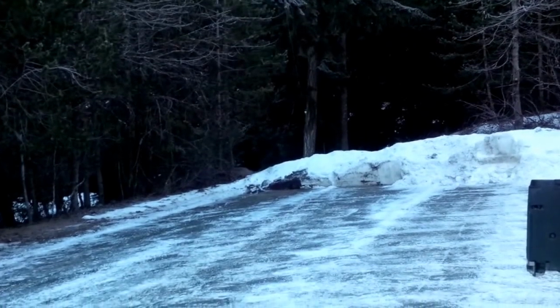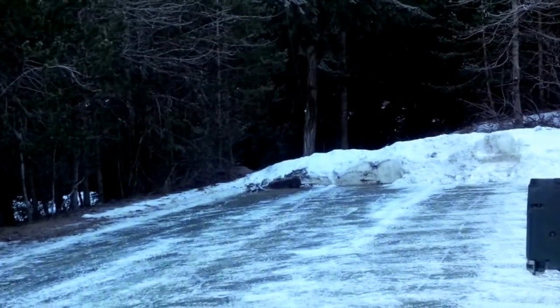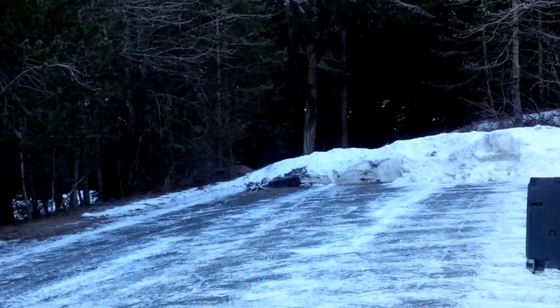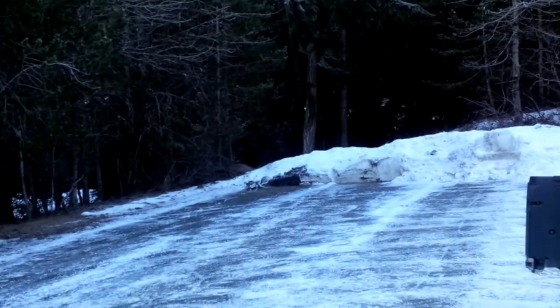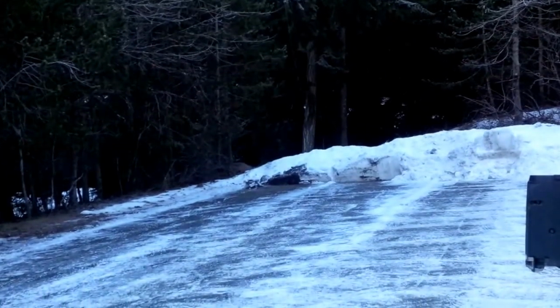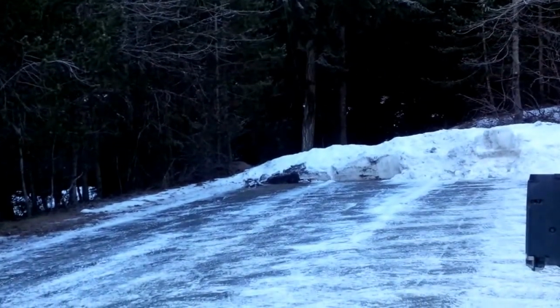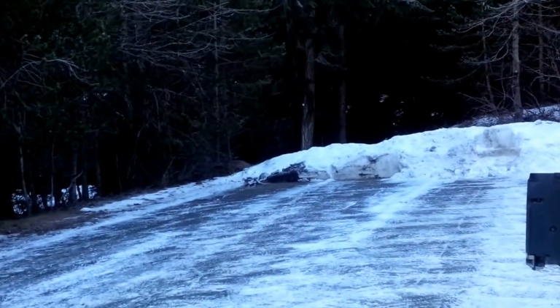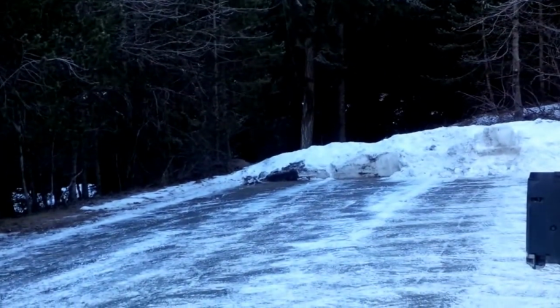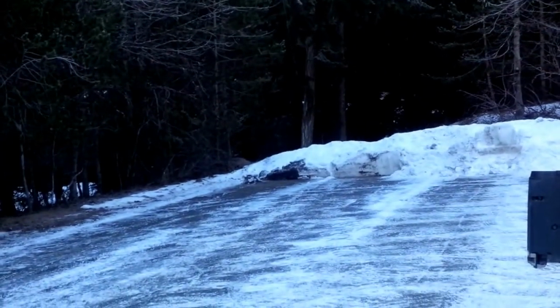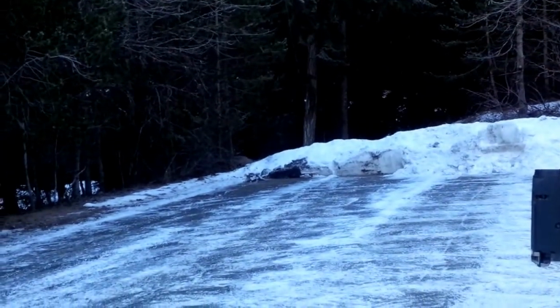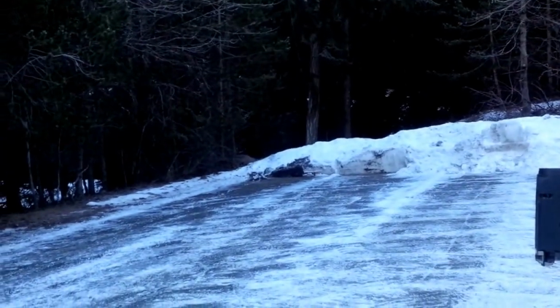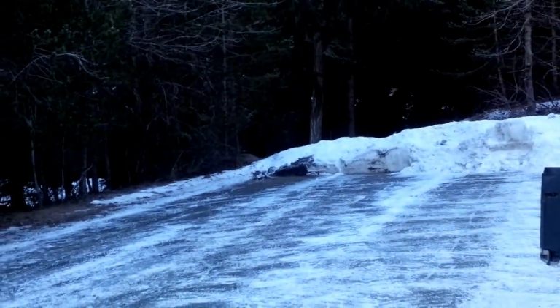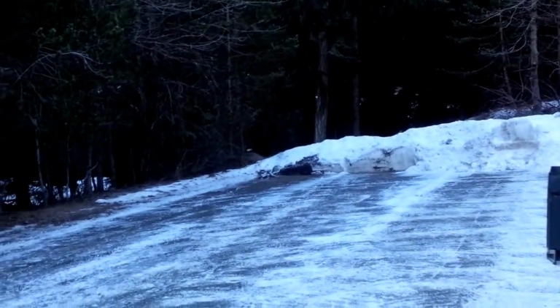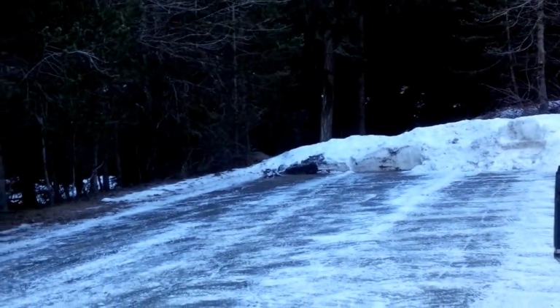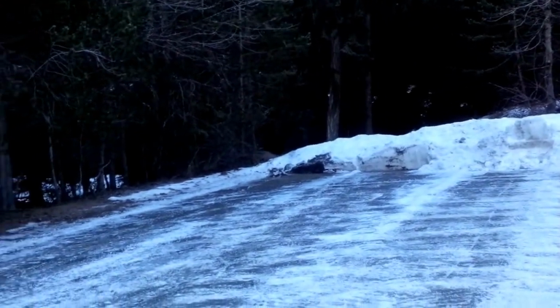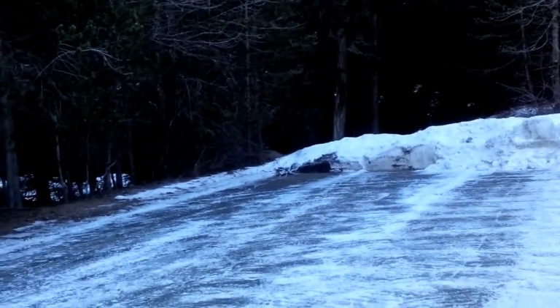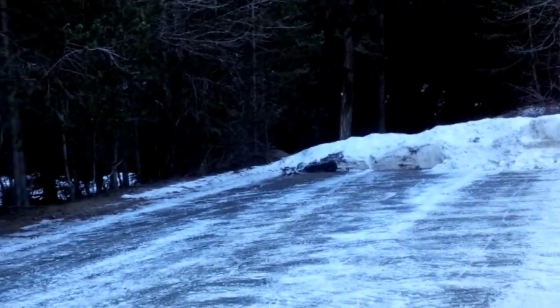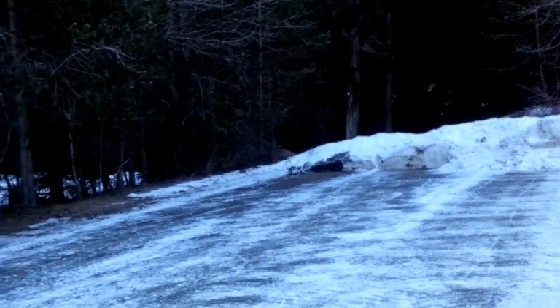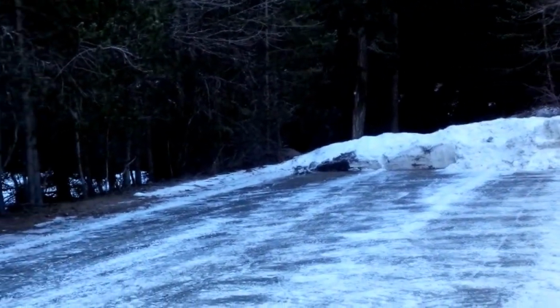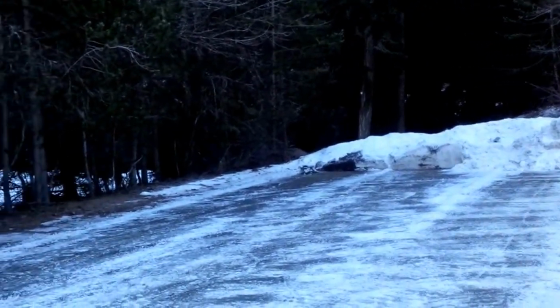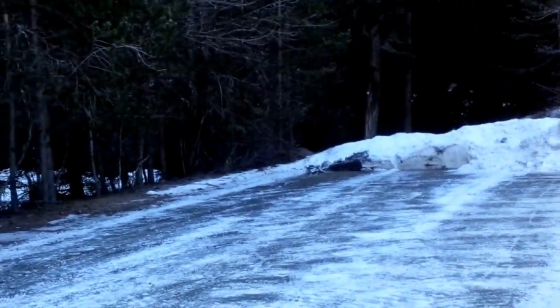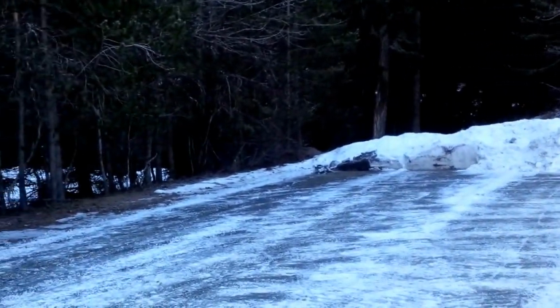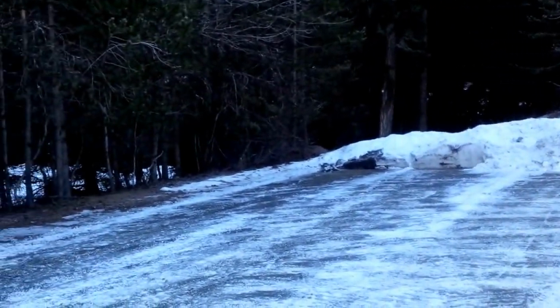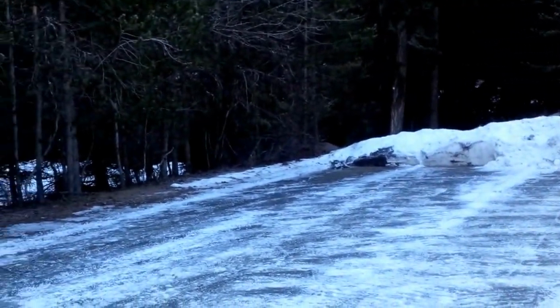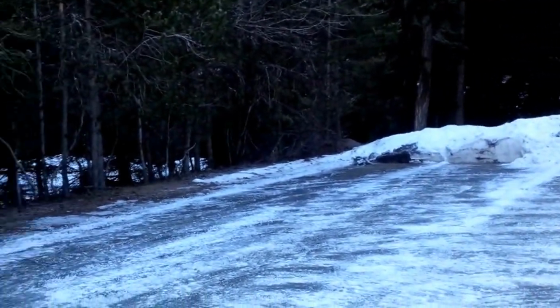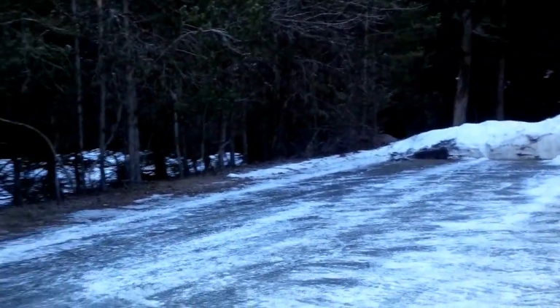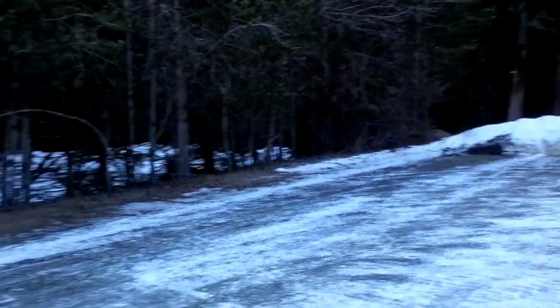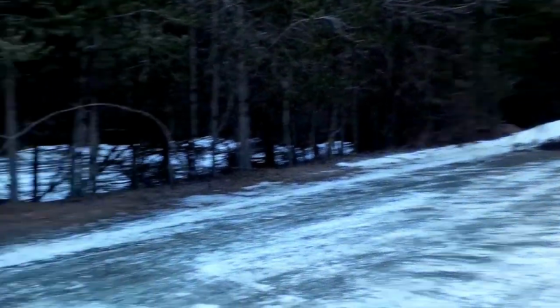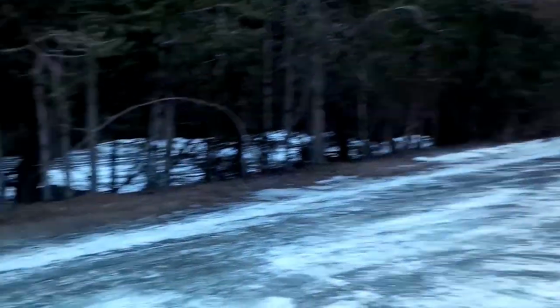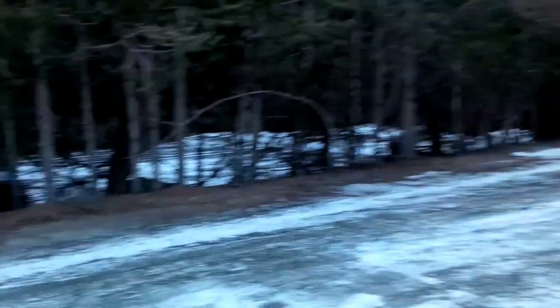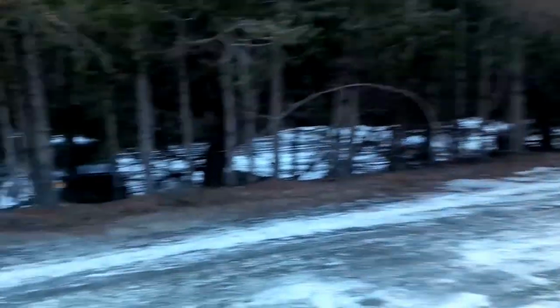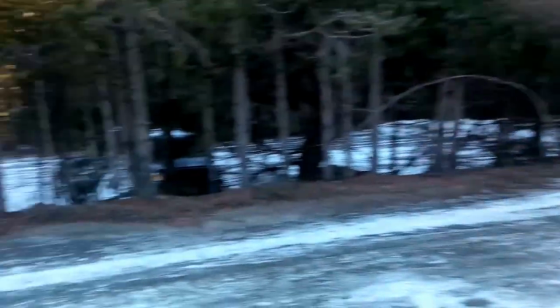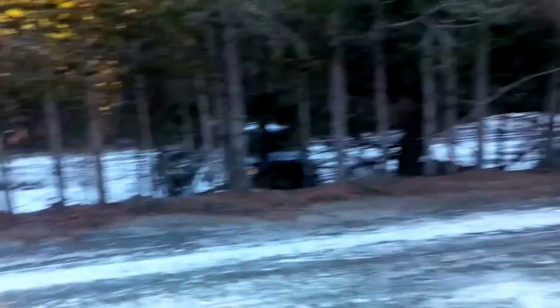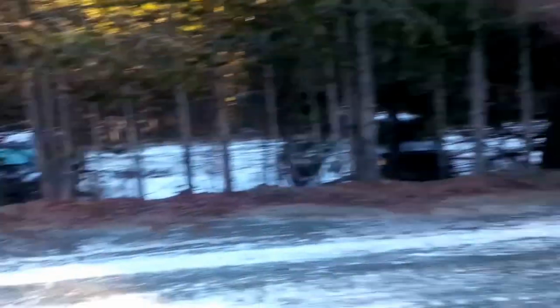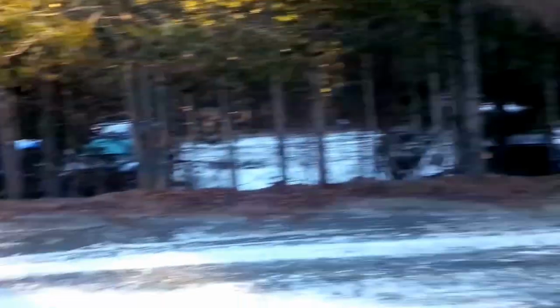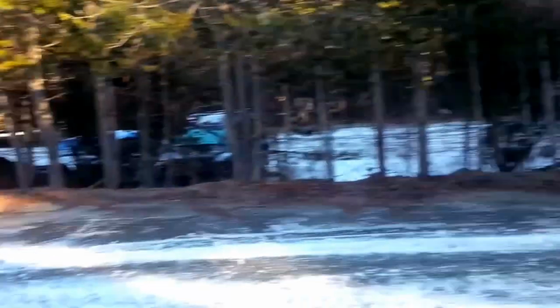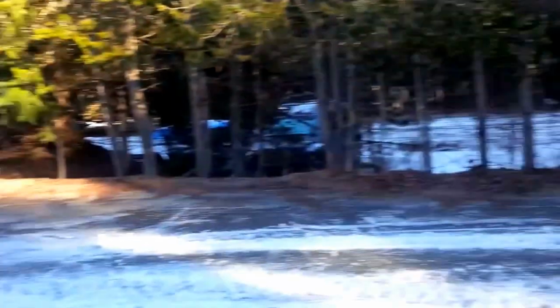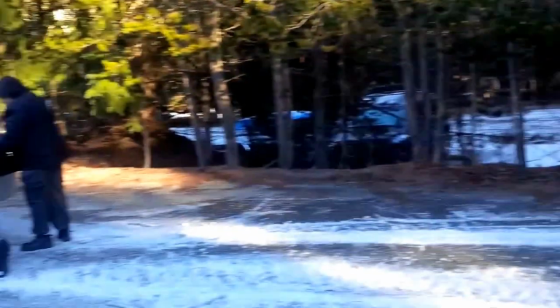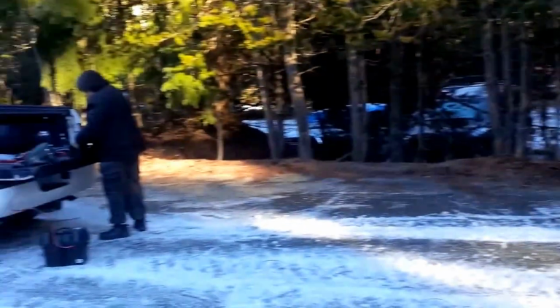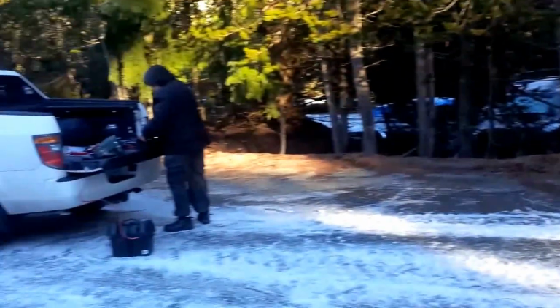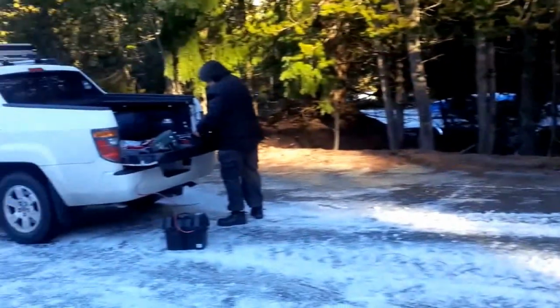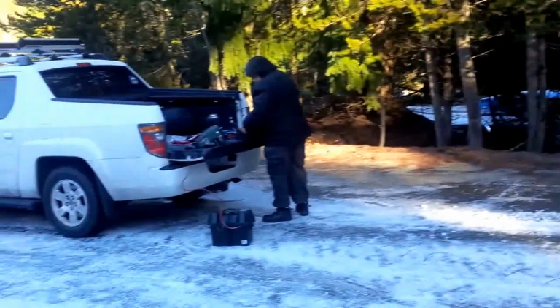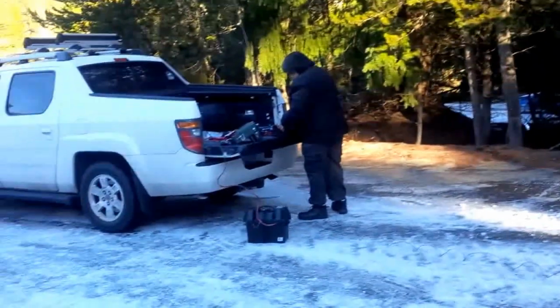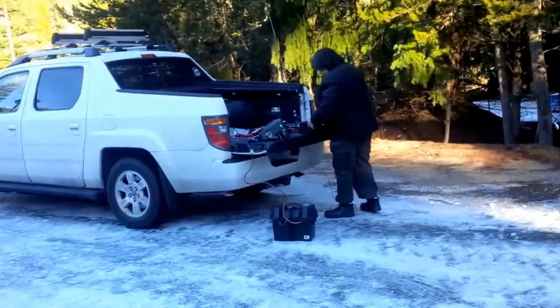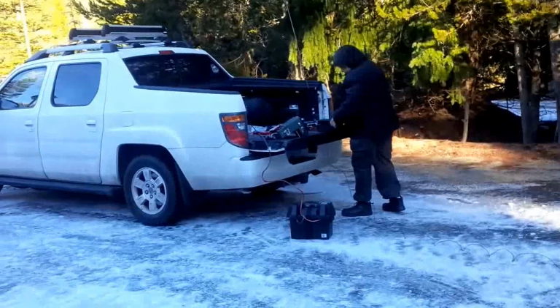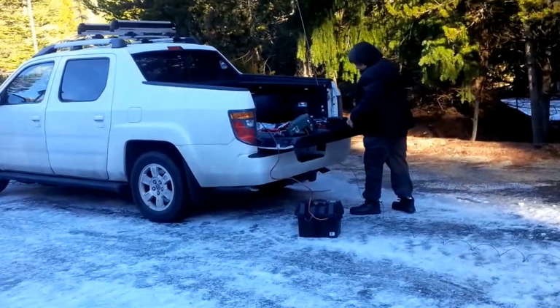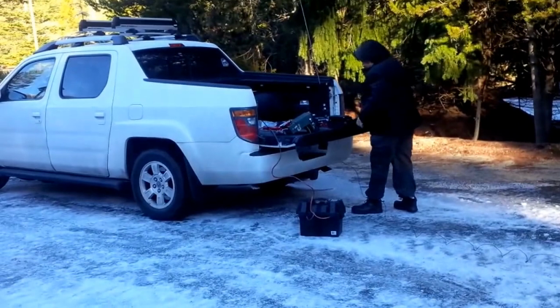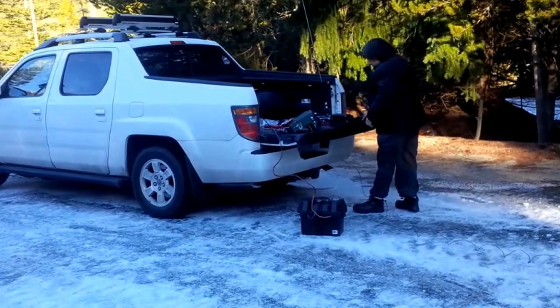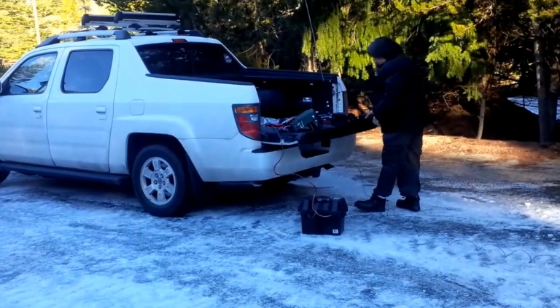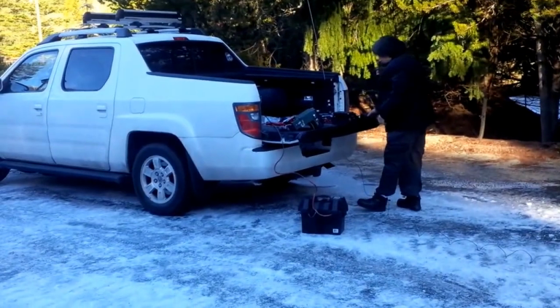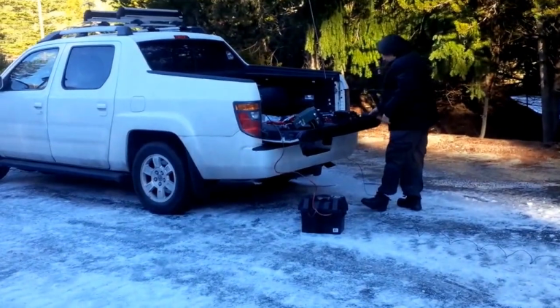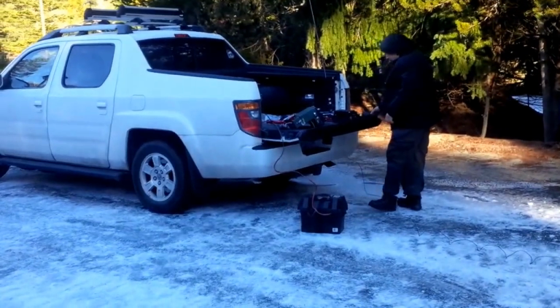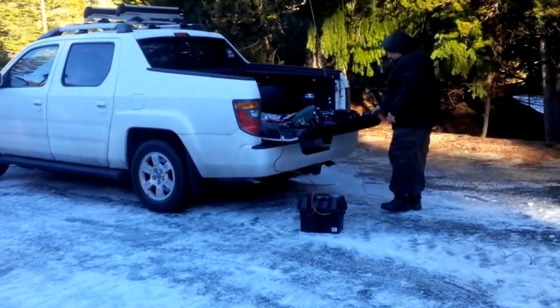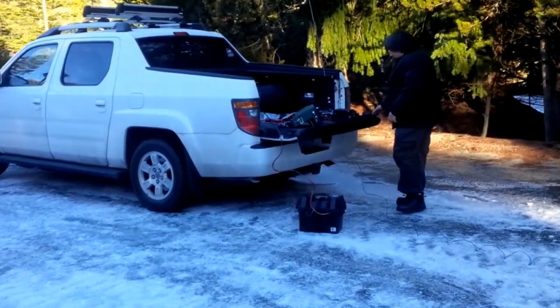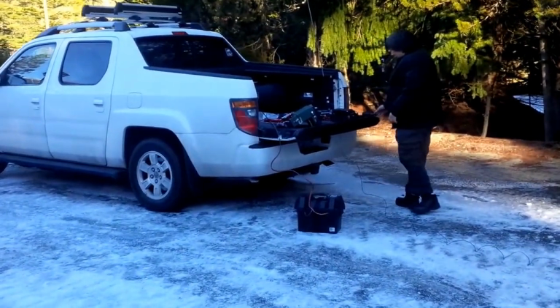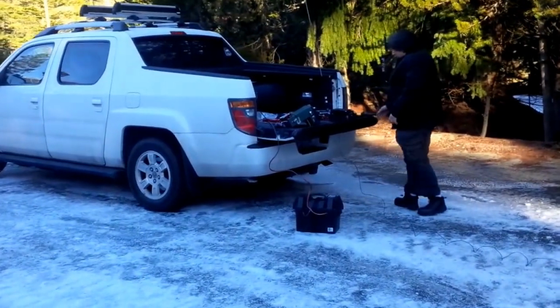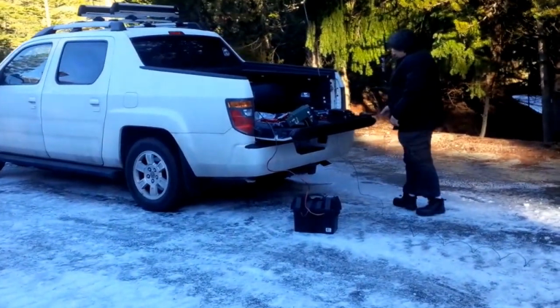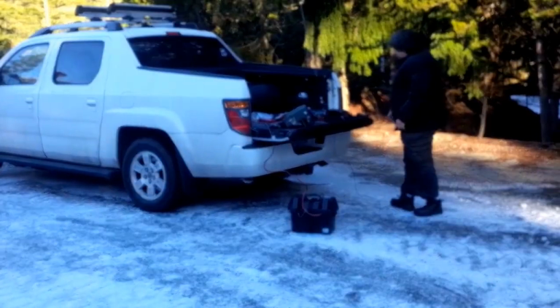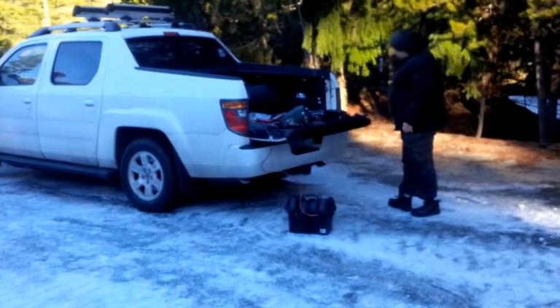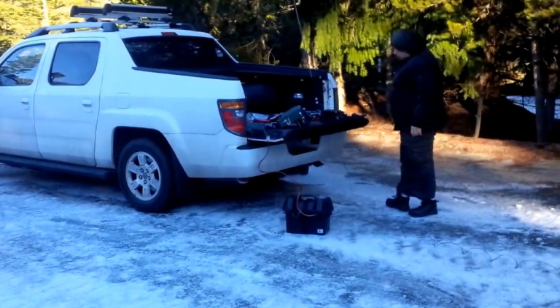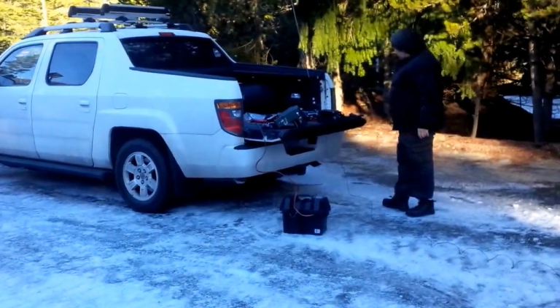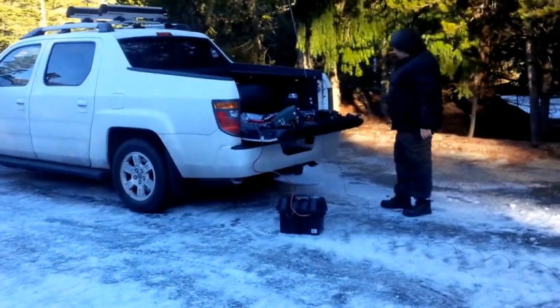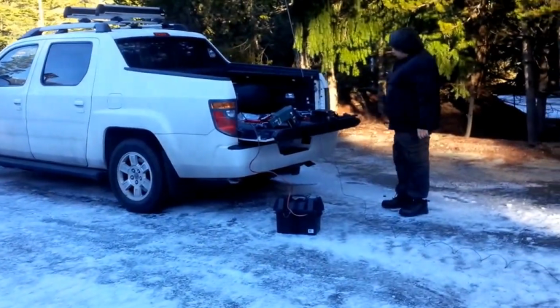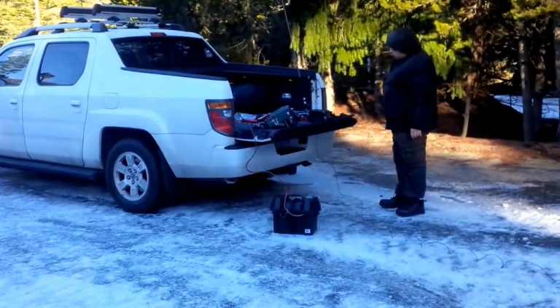And that's just a short video to show what we're up to today. 73 from Whistler, BC.